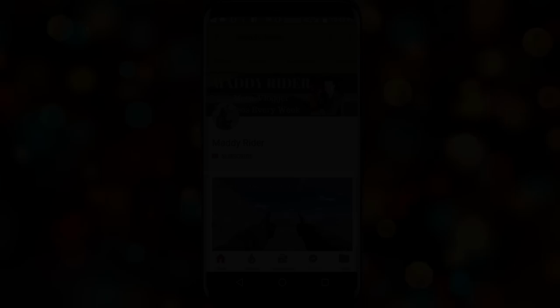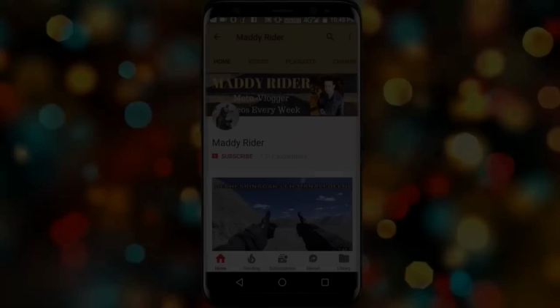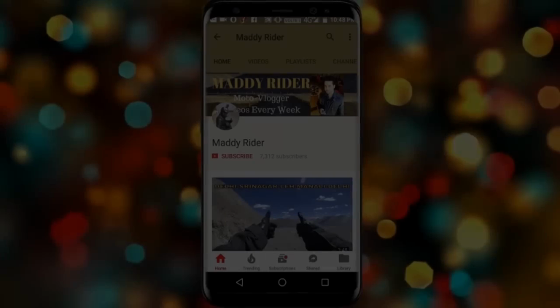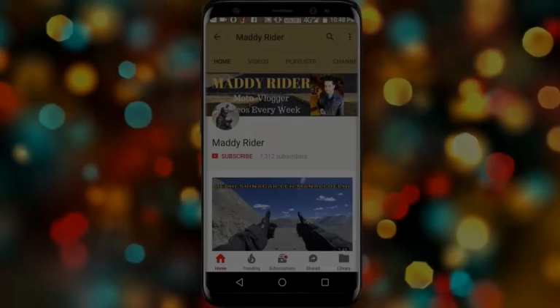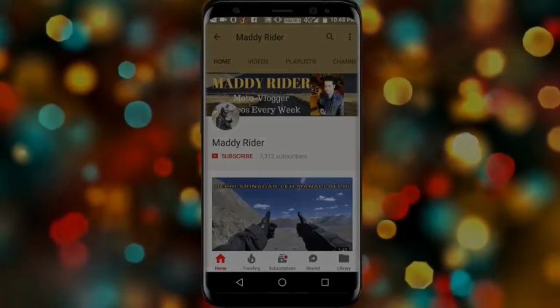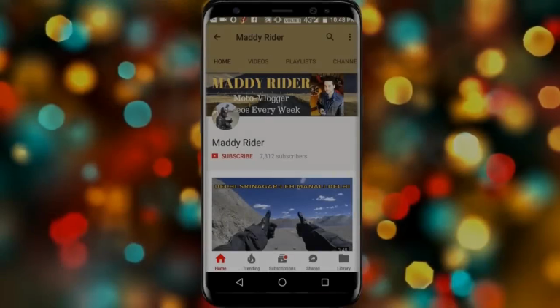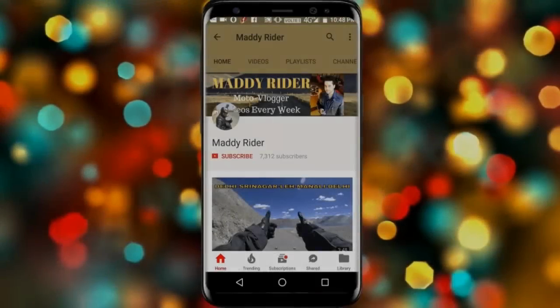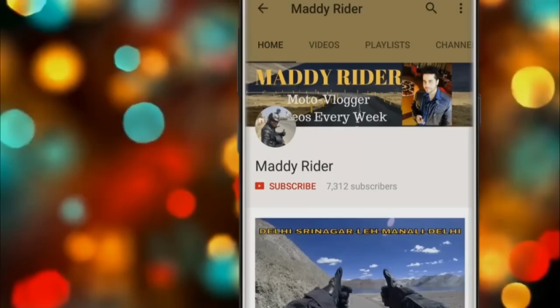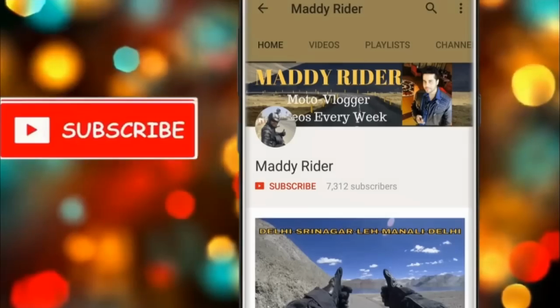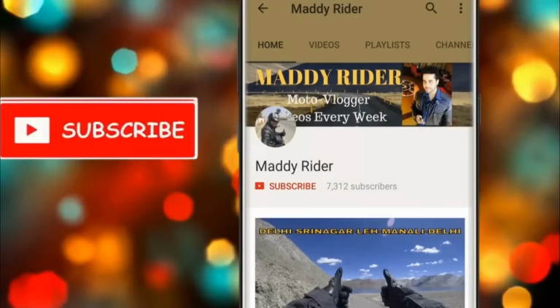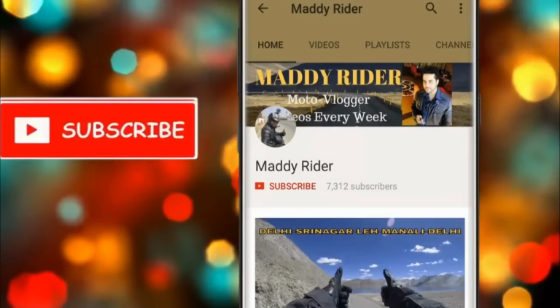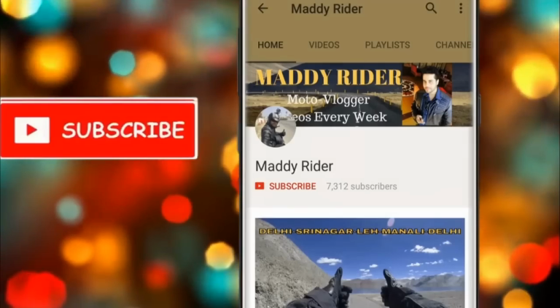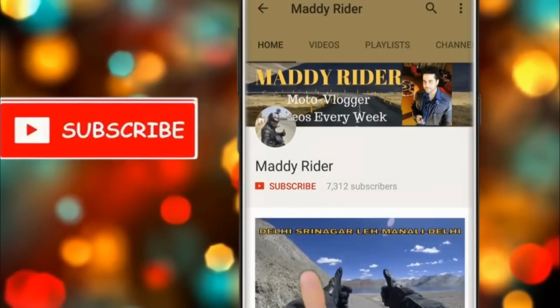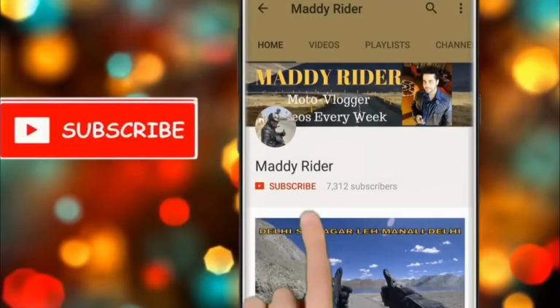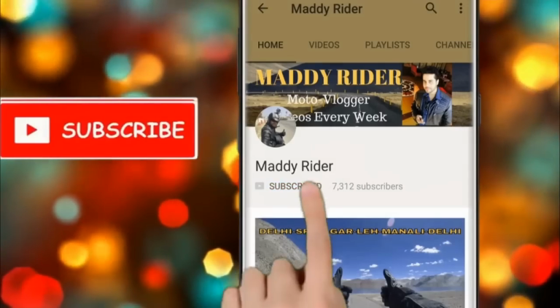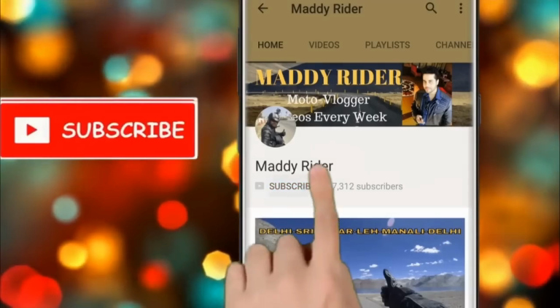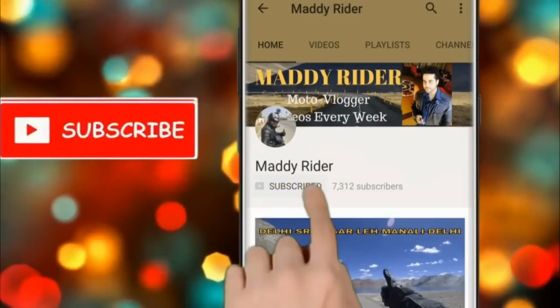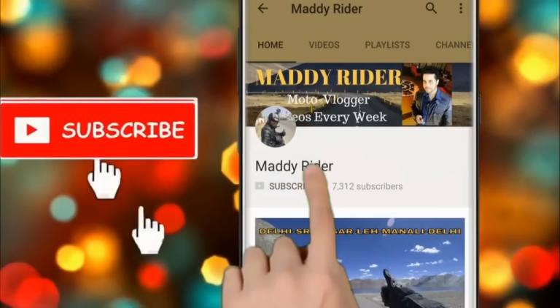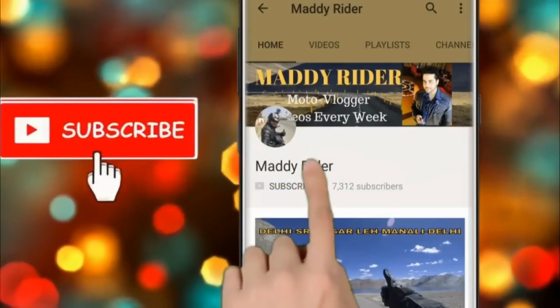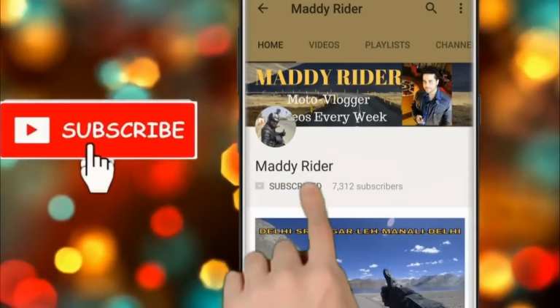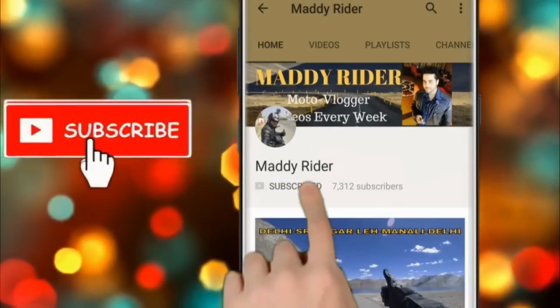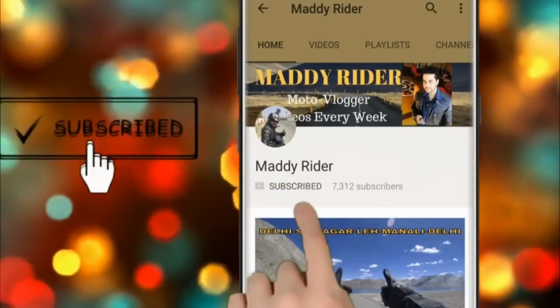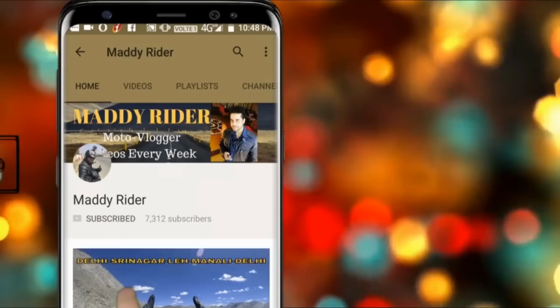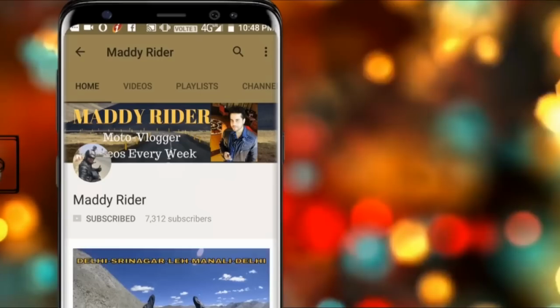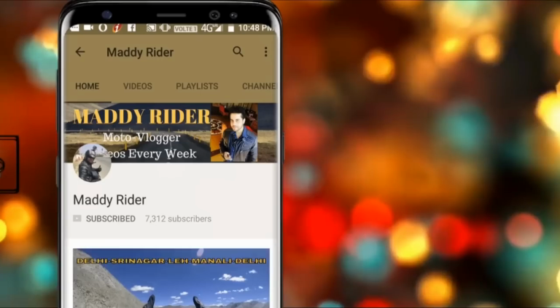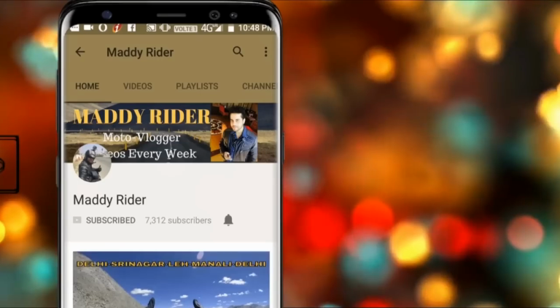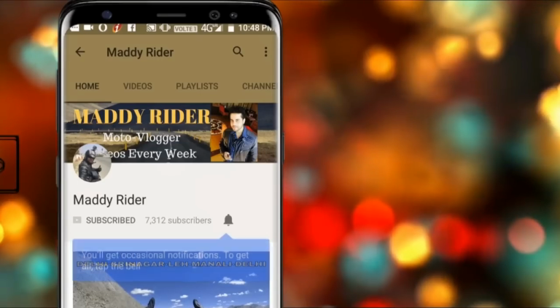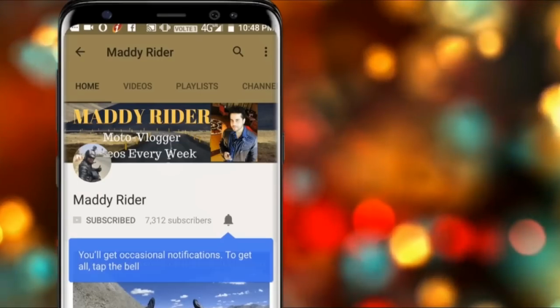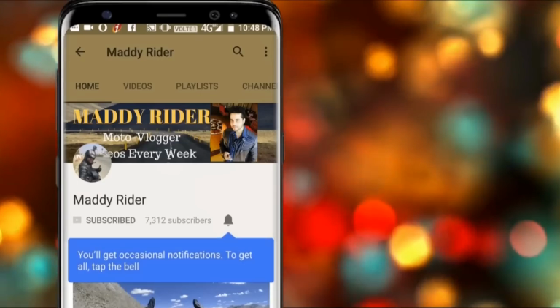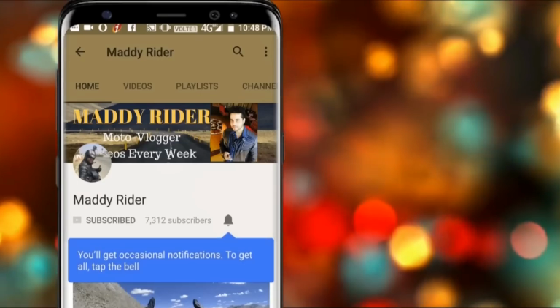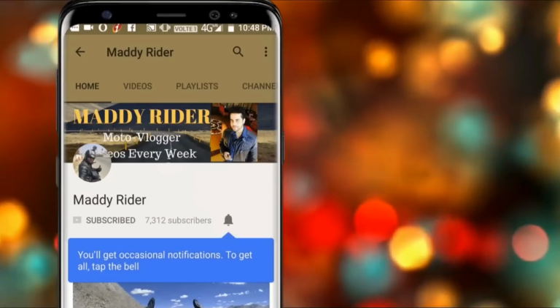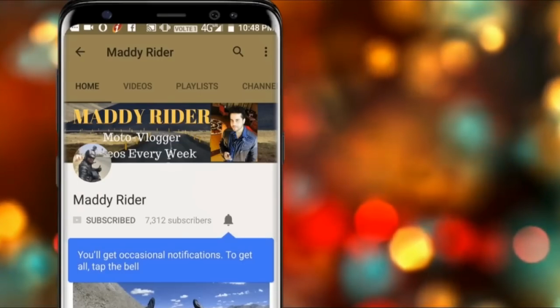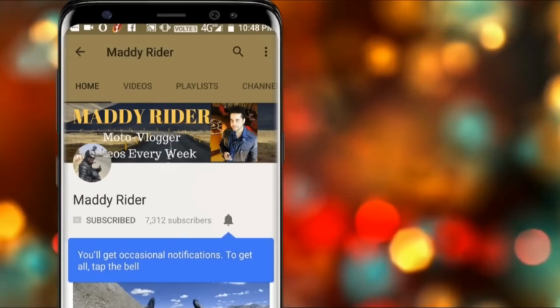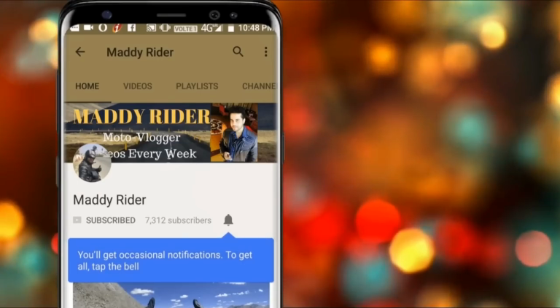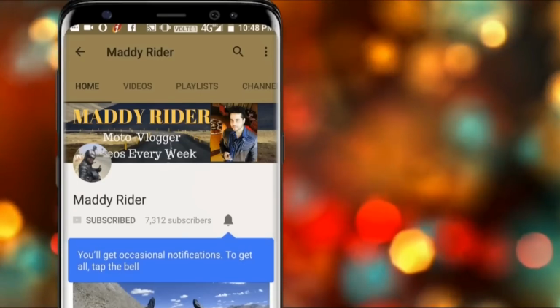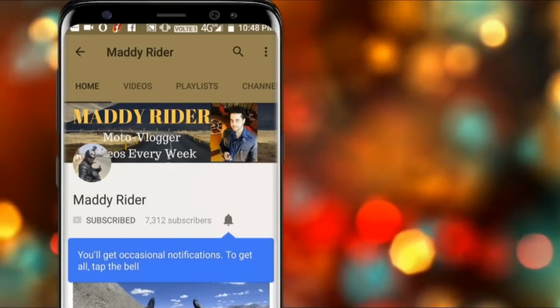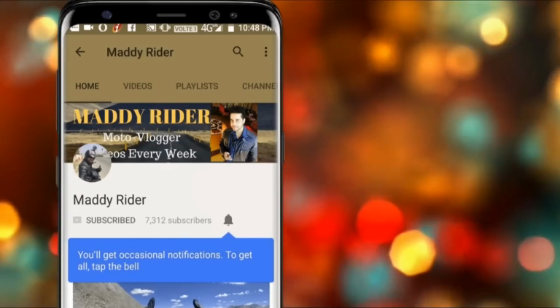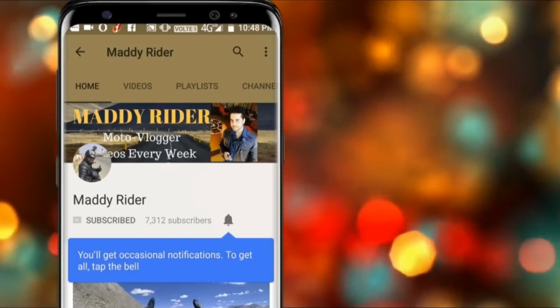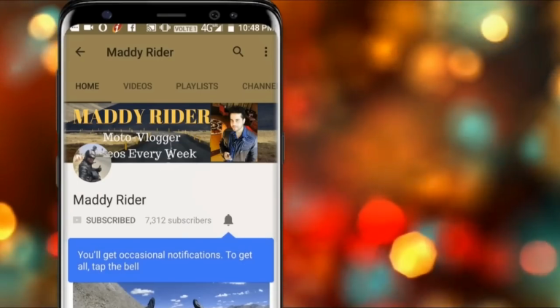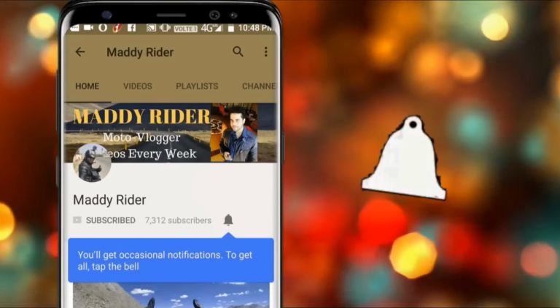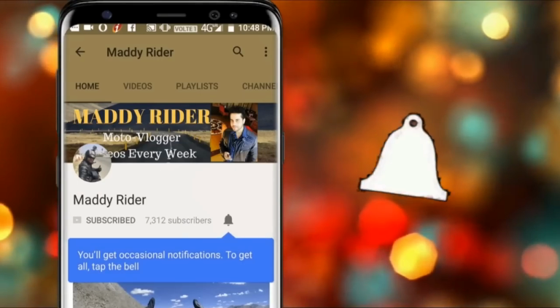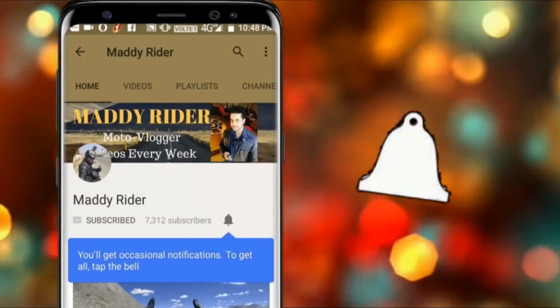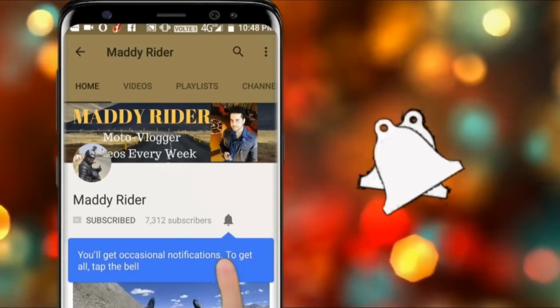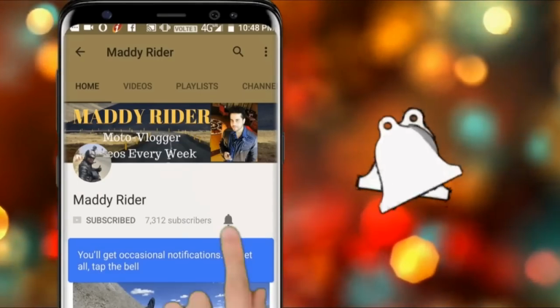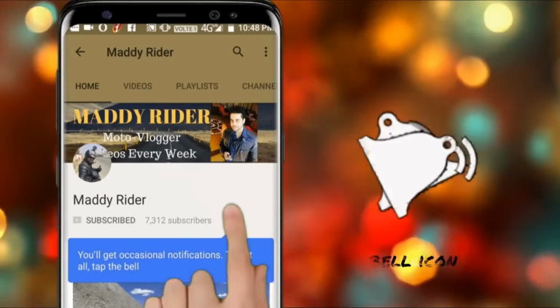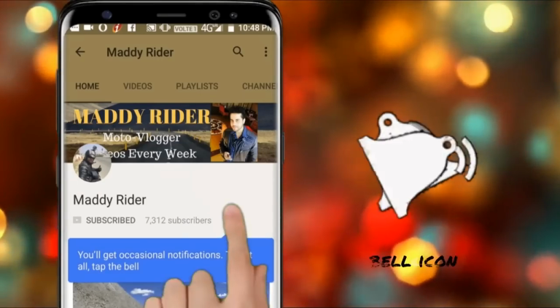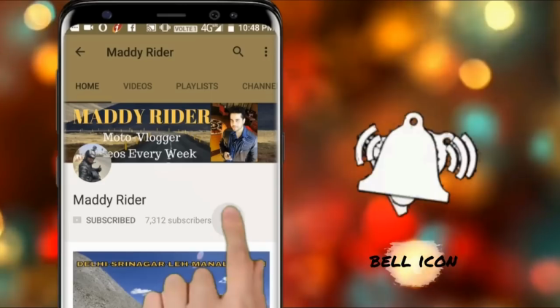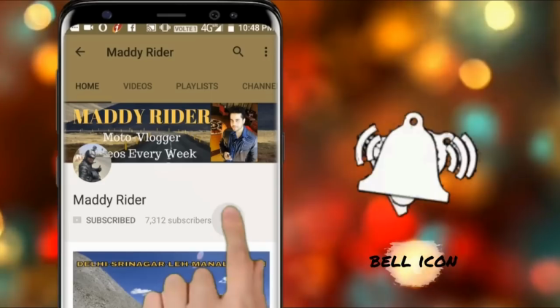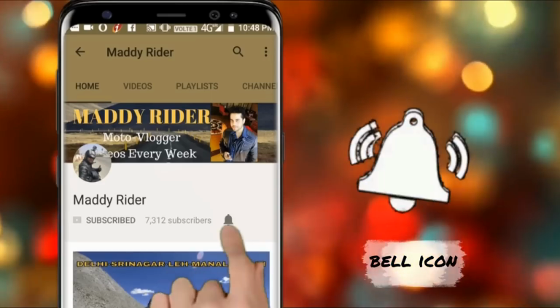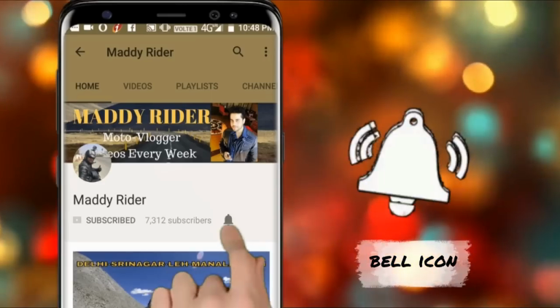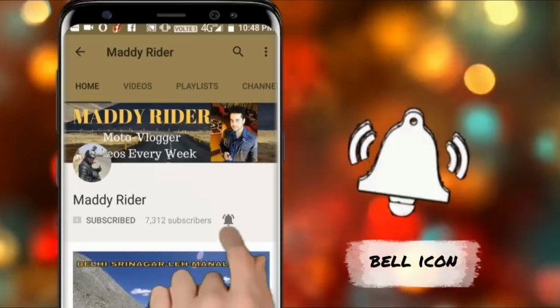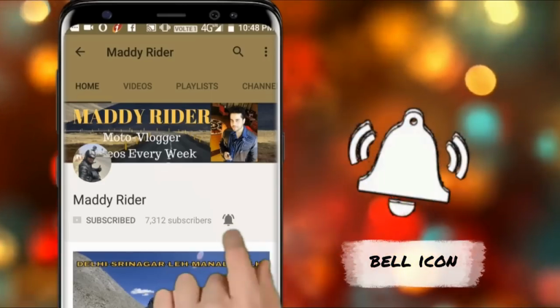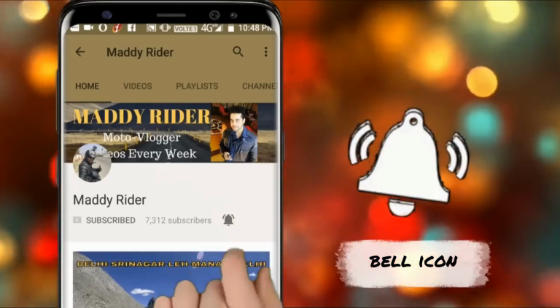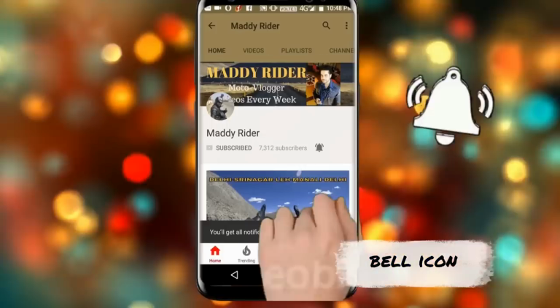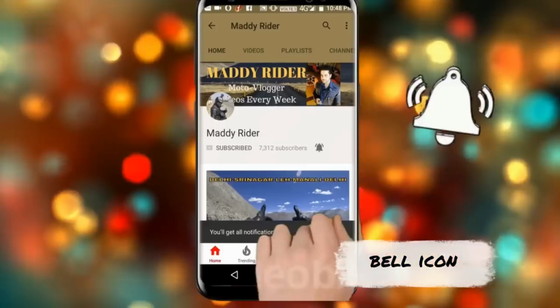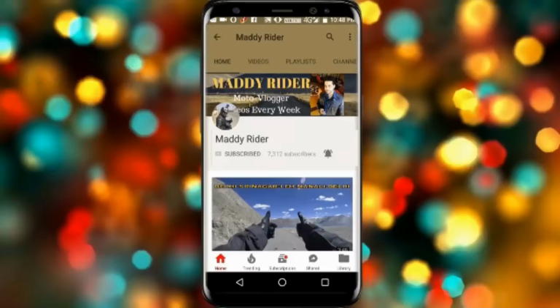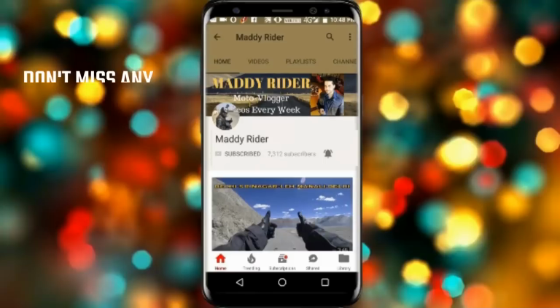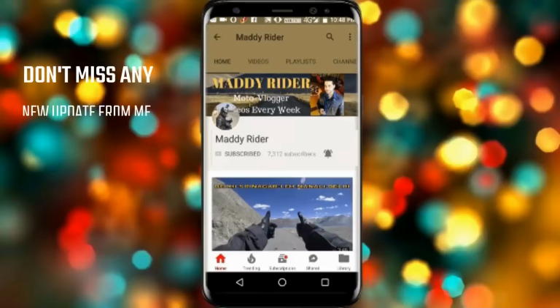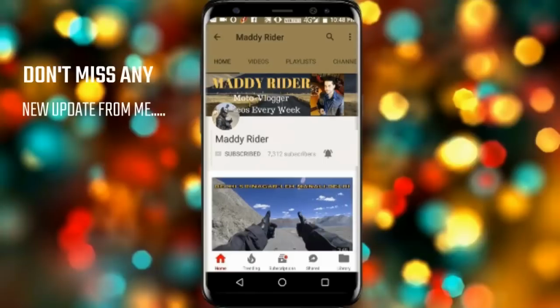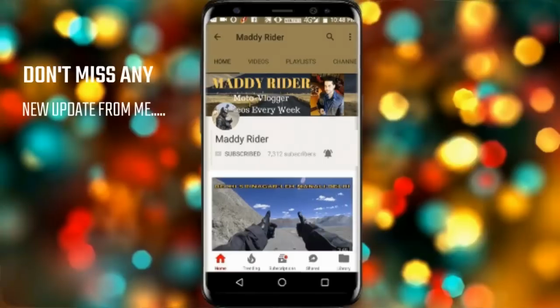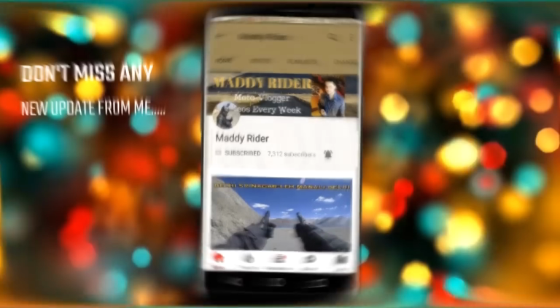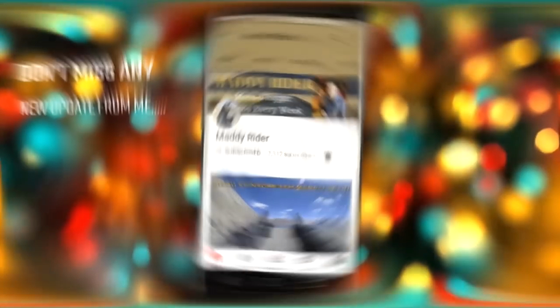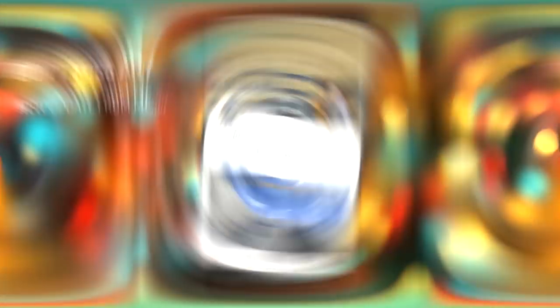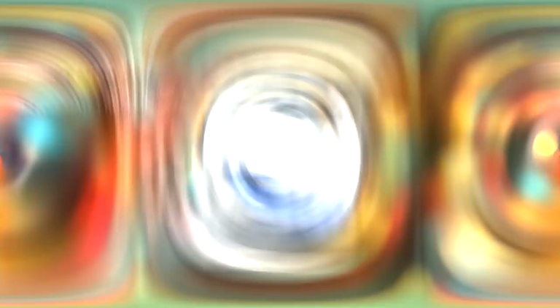Please subscribe to Maddi Redder for all the updates and also press the bell icon to get notified so that you won't miss any notifications.